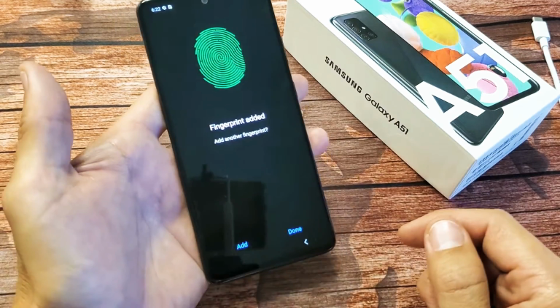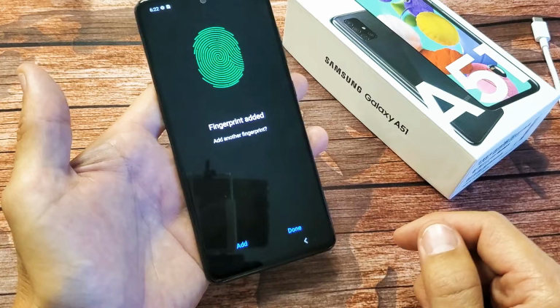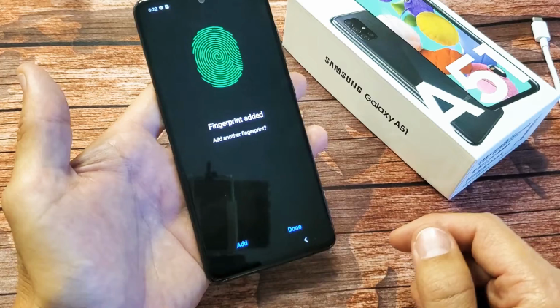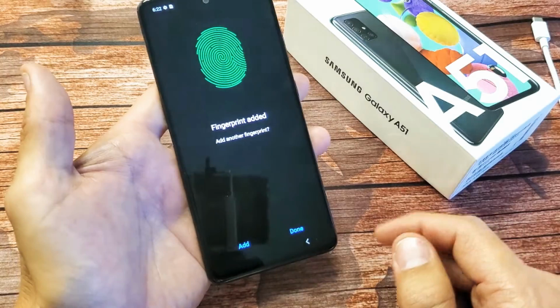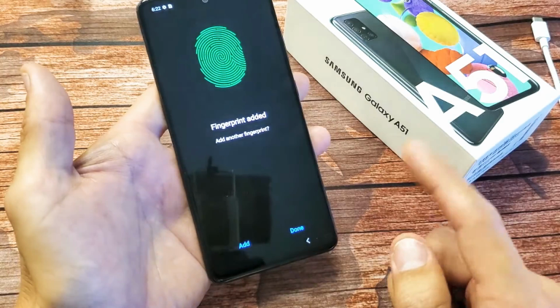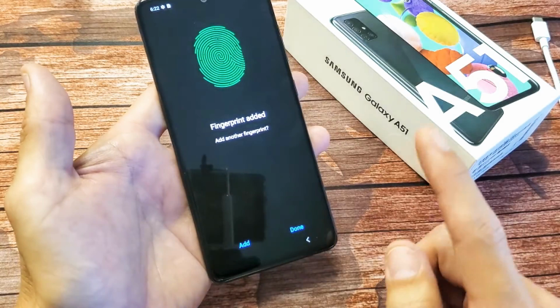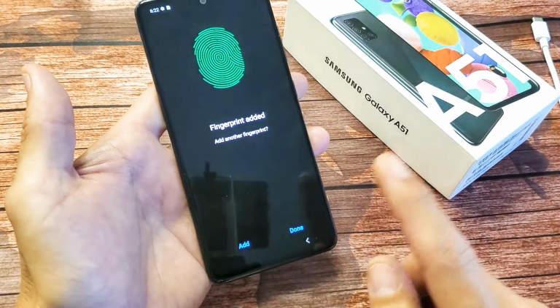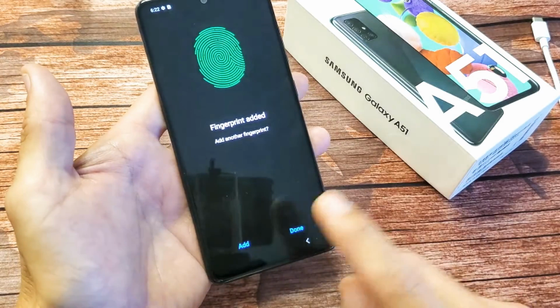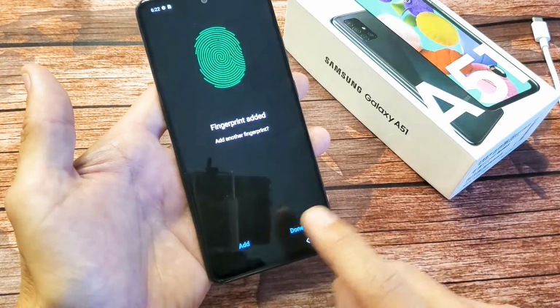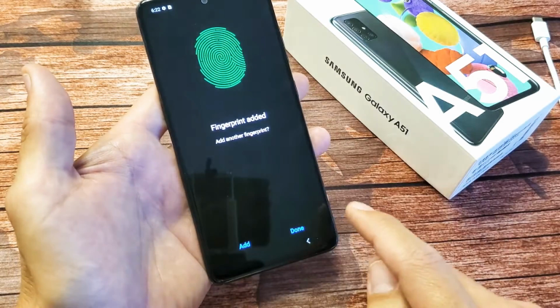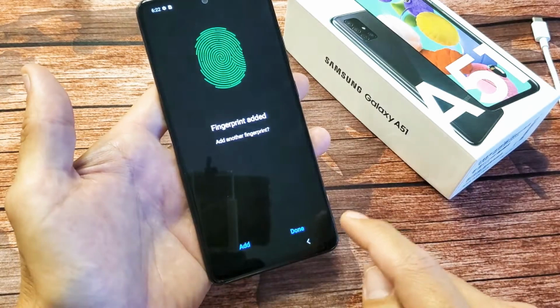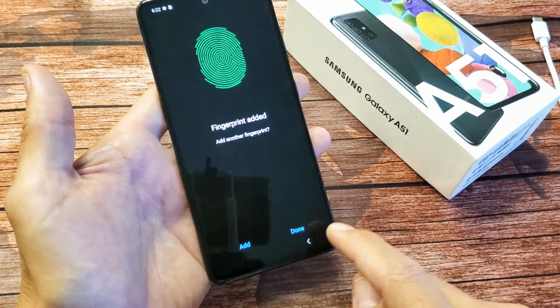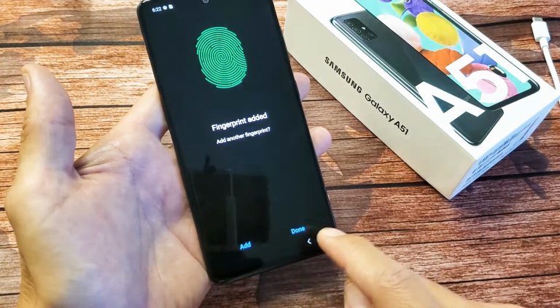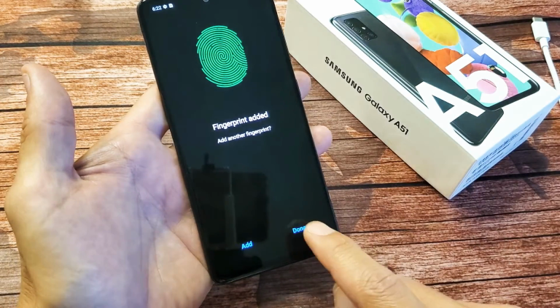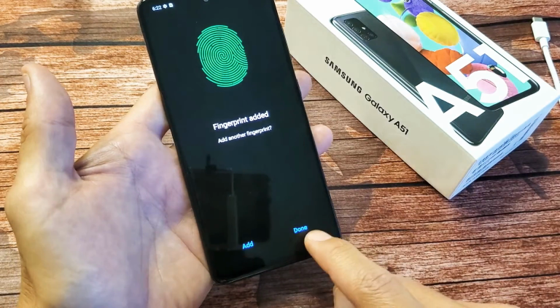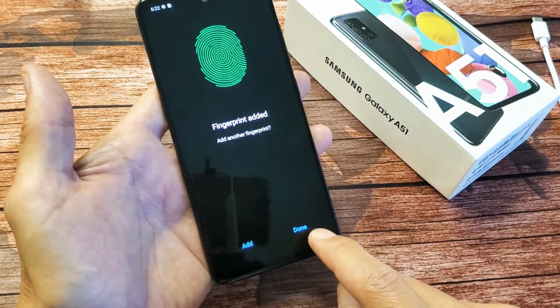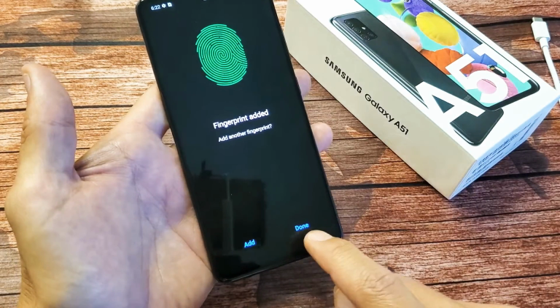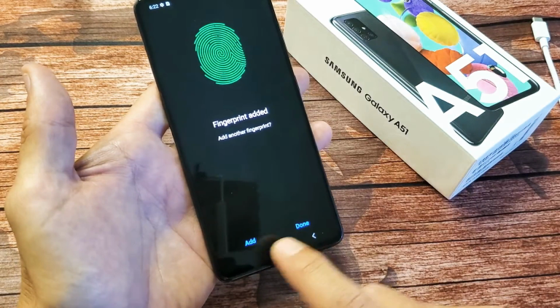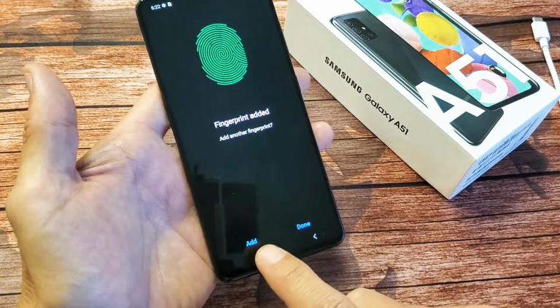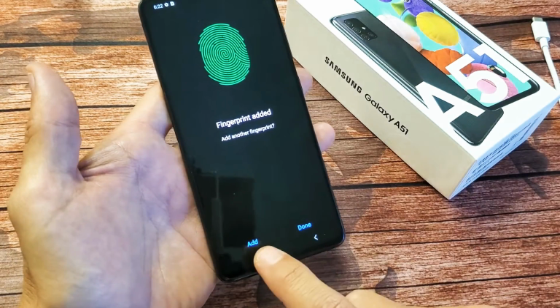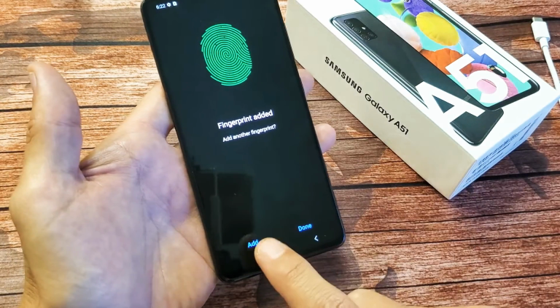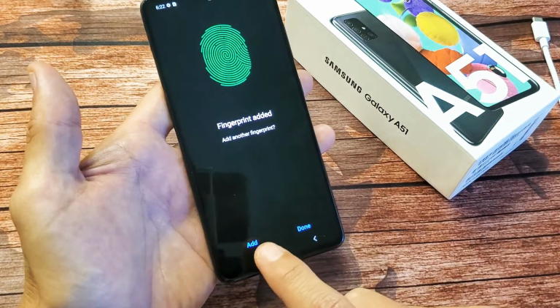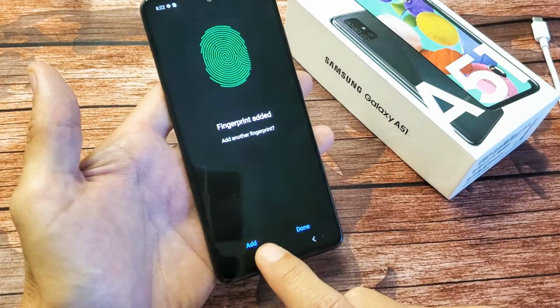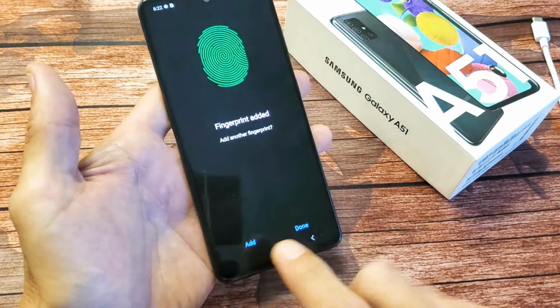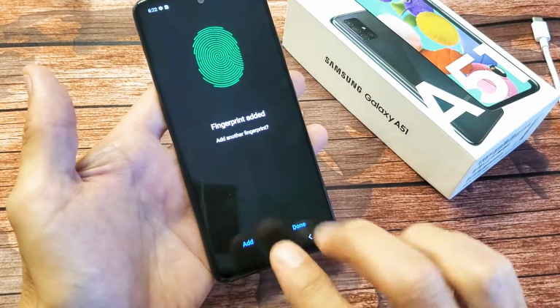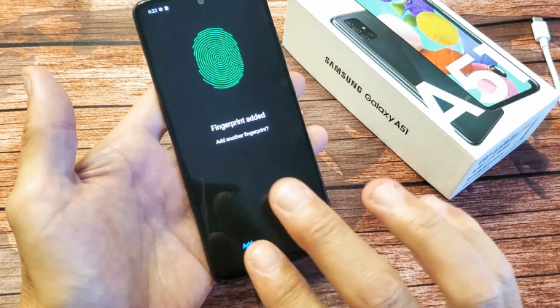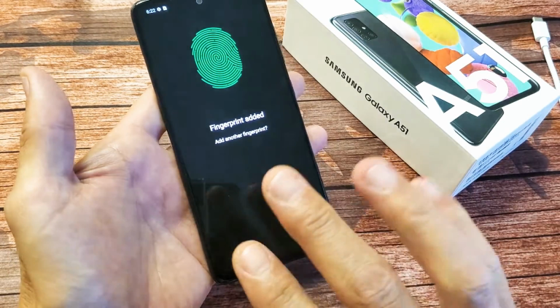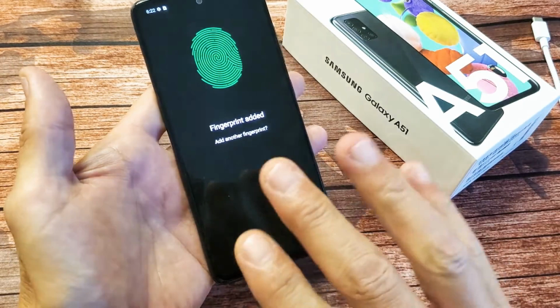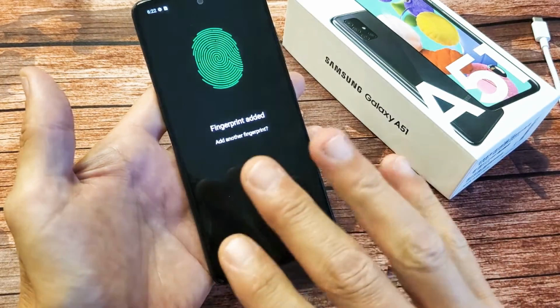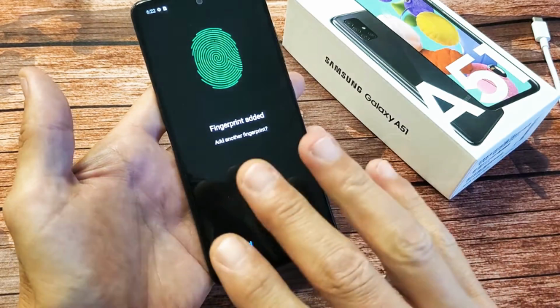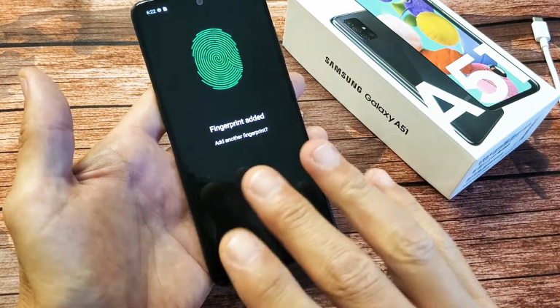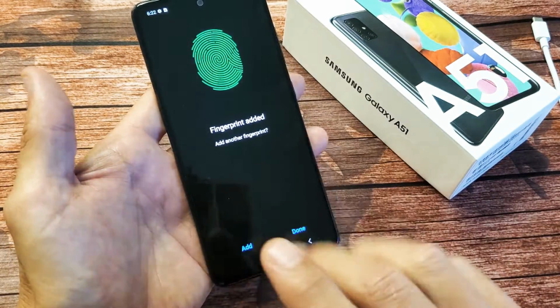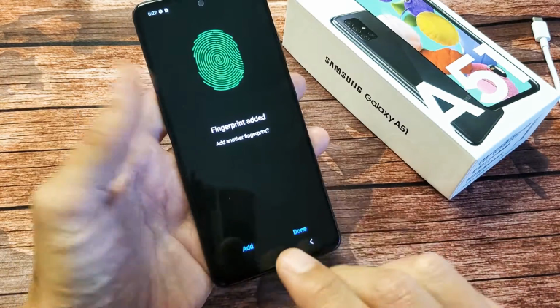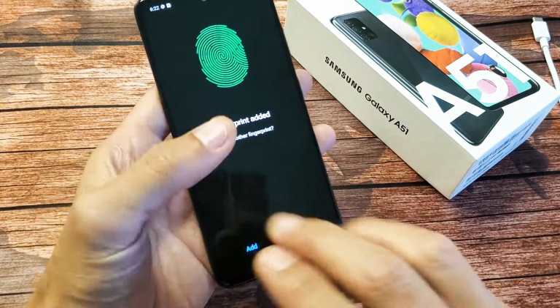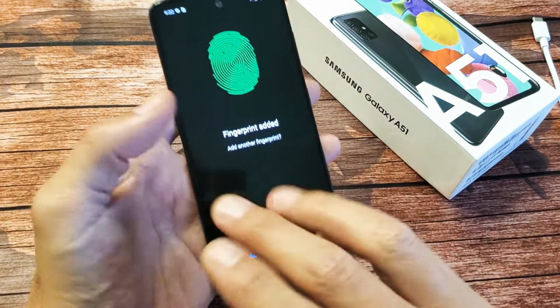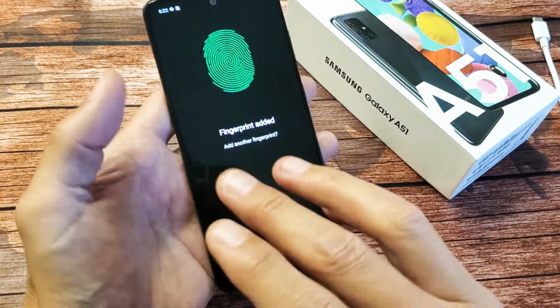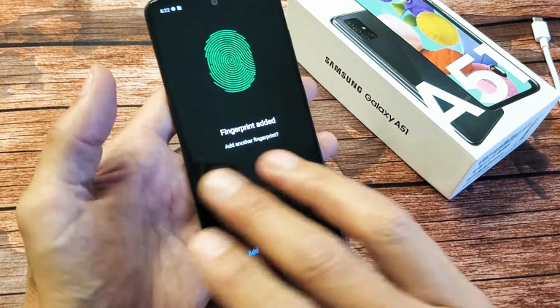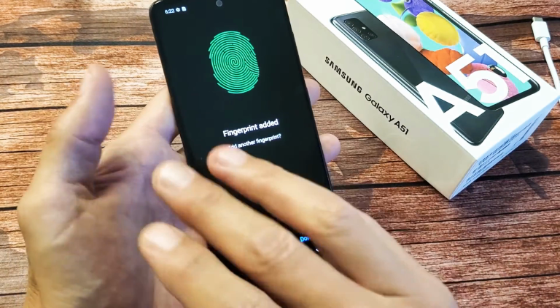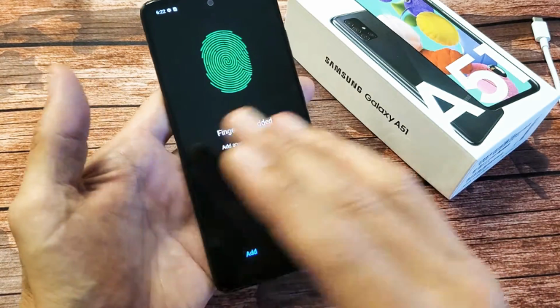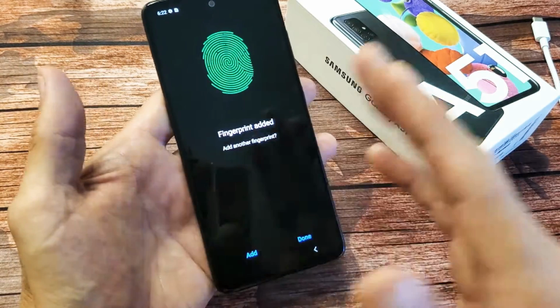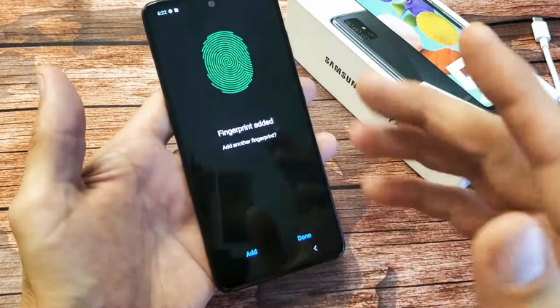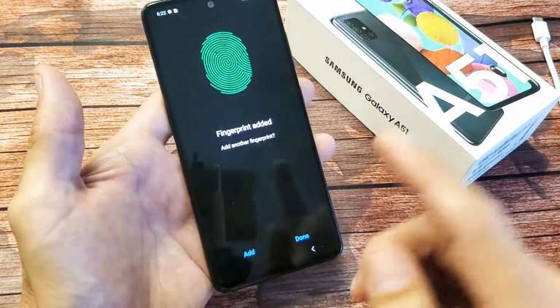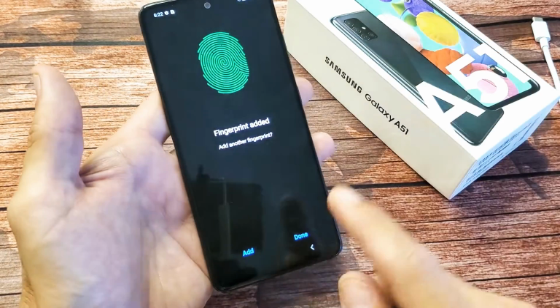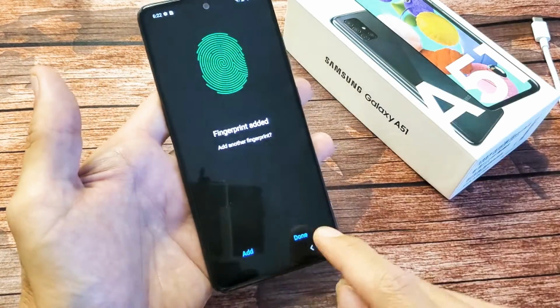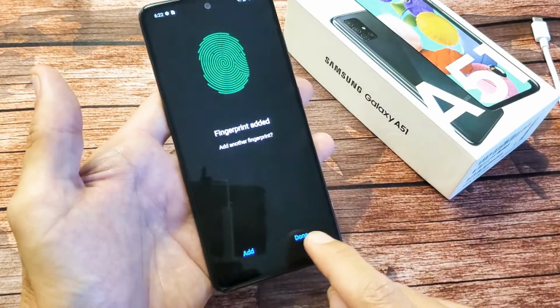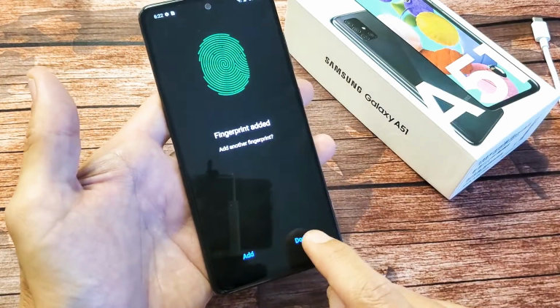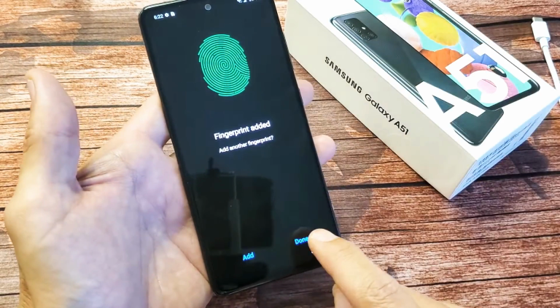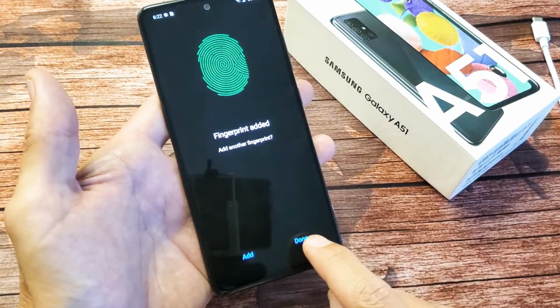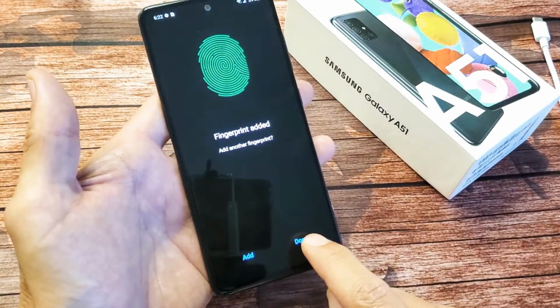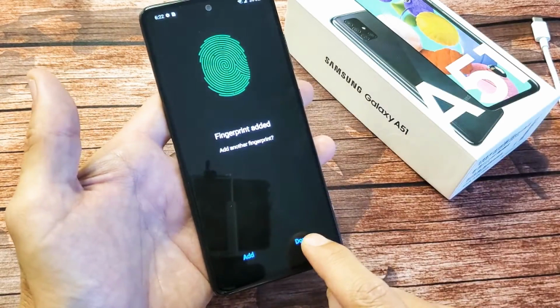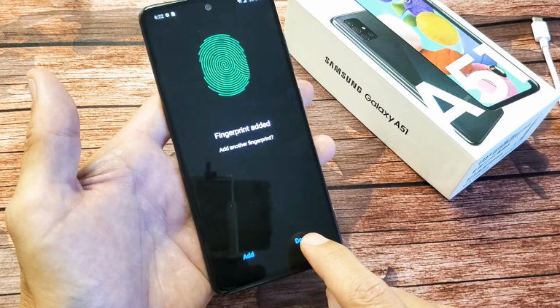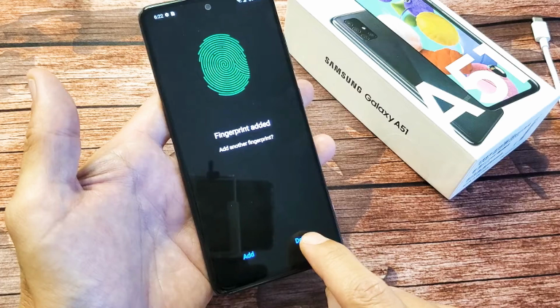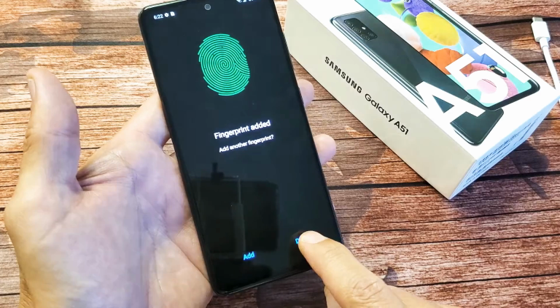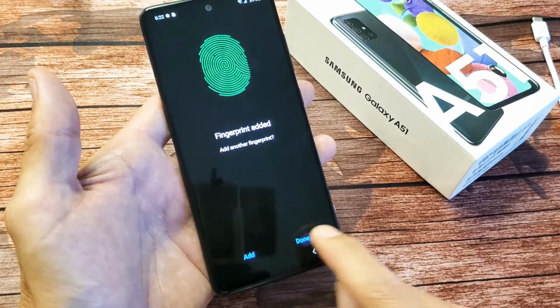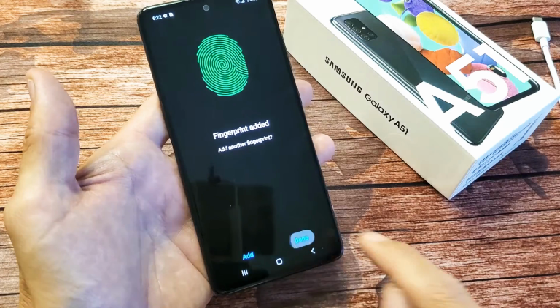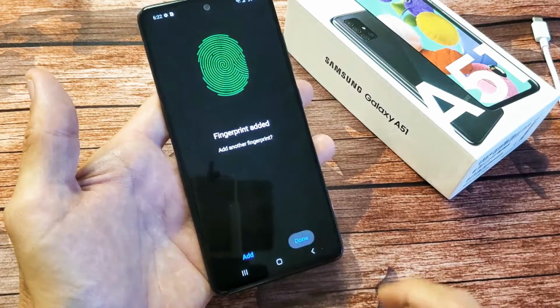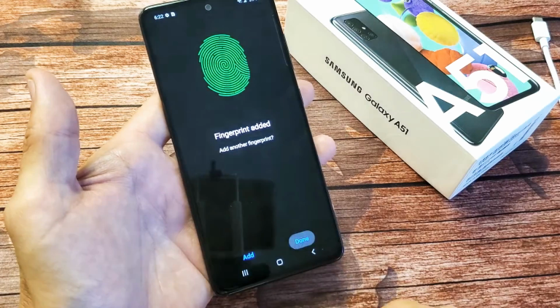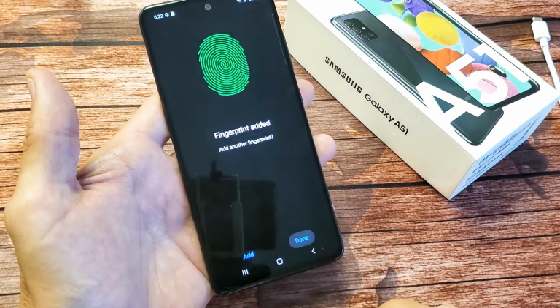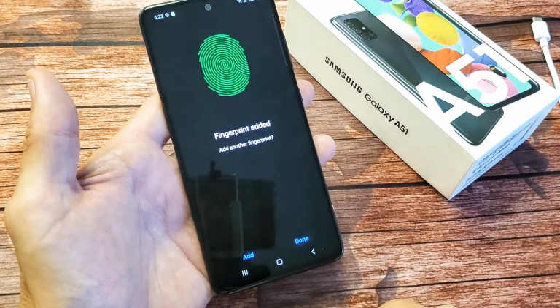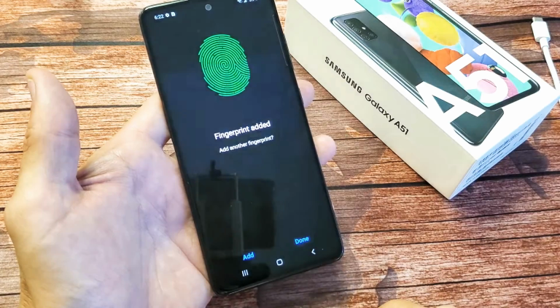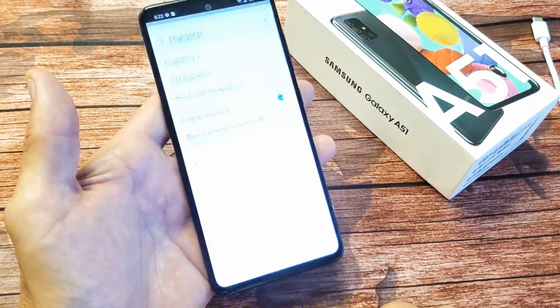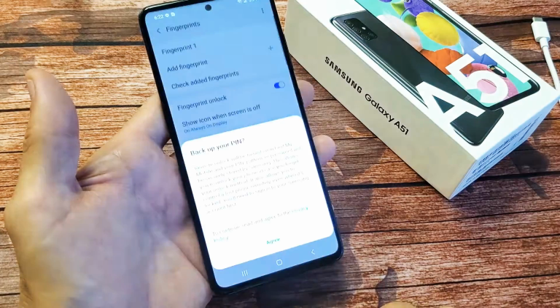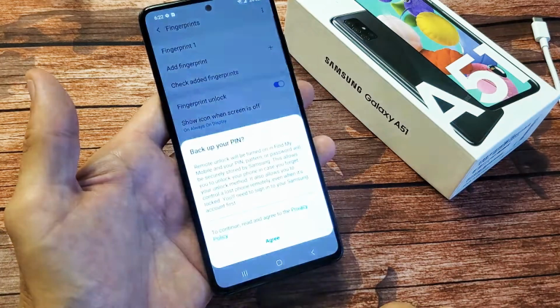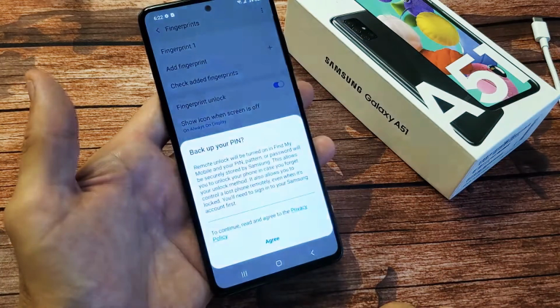Fingerprint added. So we're done. You can go ahead and click on Done here. You can add another fingerprint if you want, or a different hand or whatnot. We'll go ahead and click on Done right there.